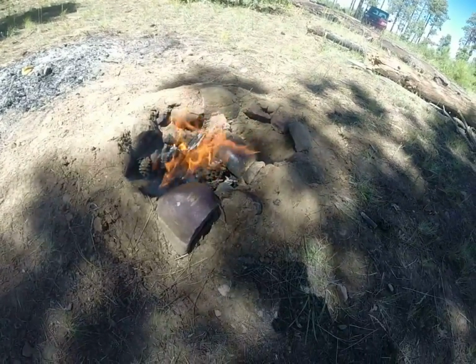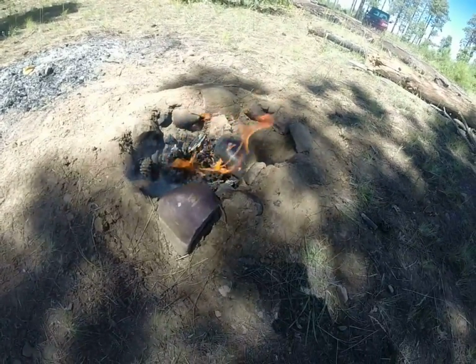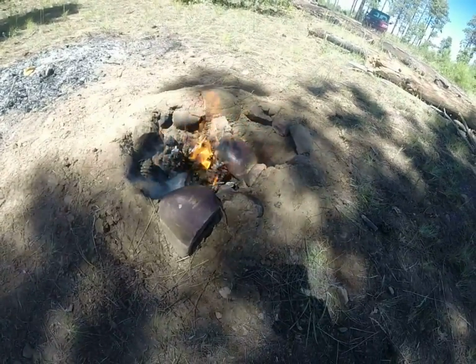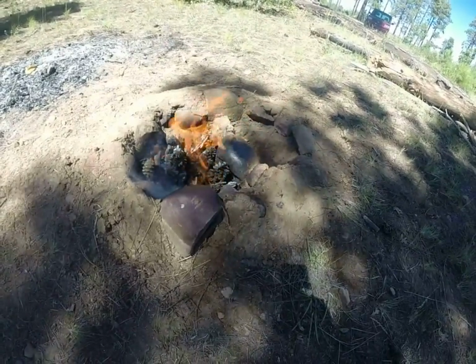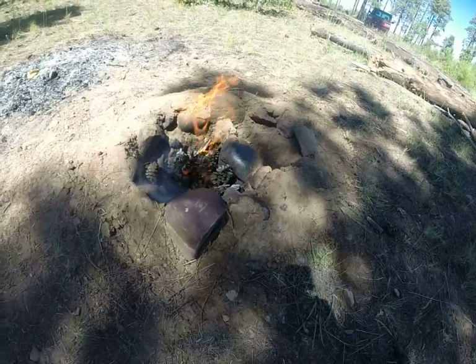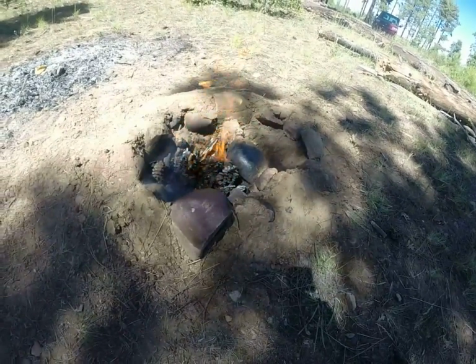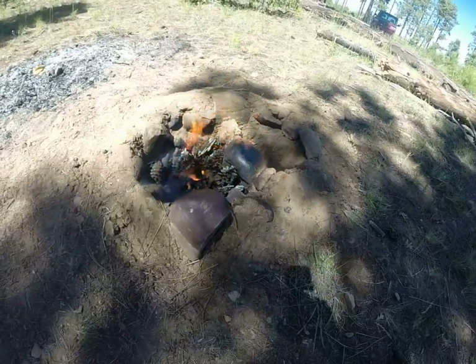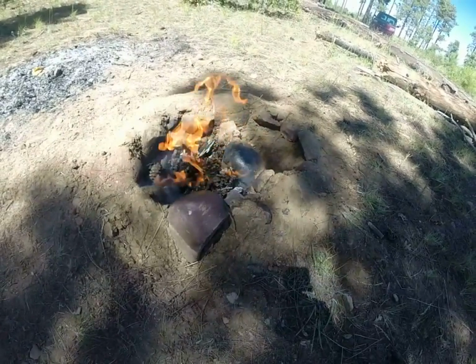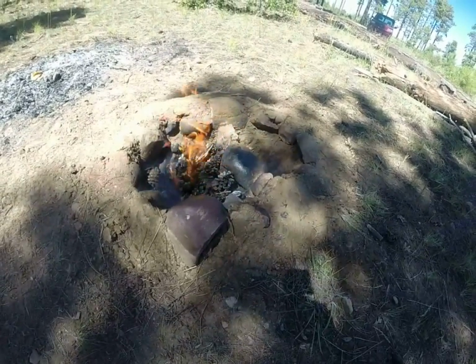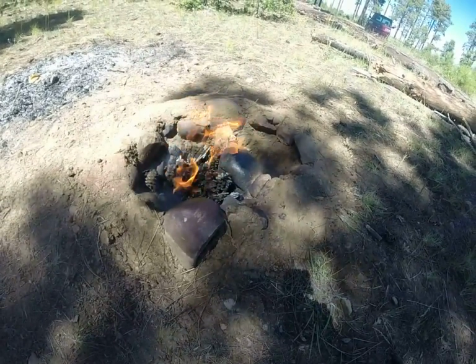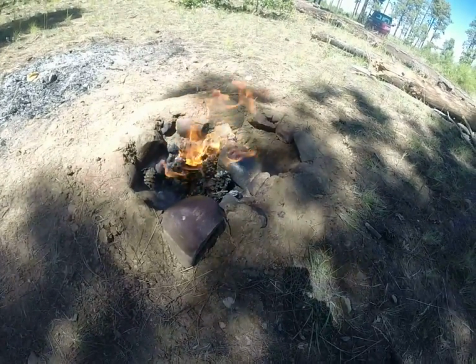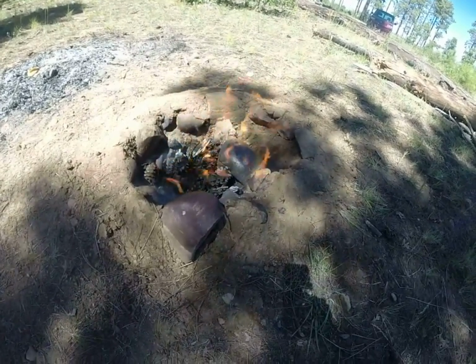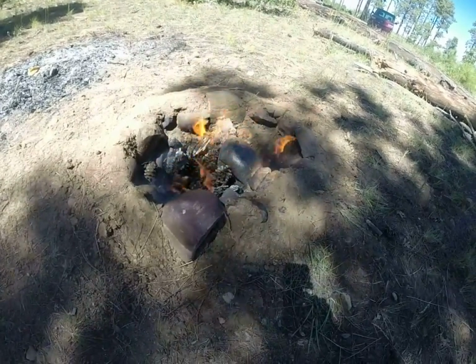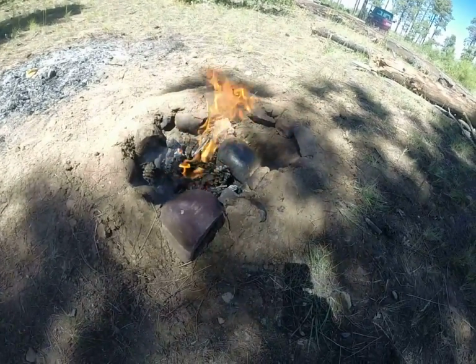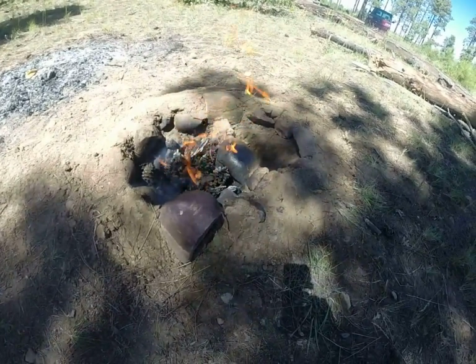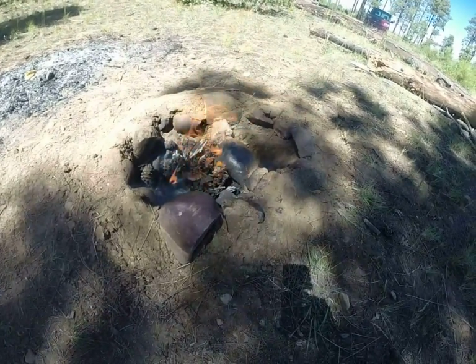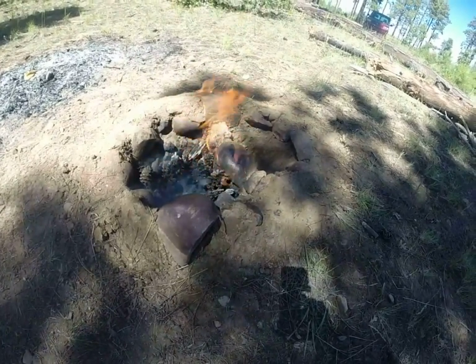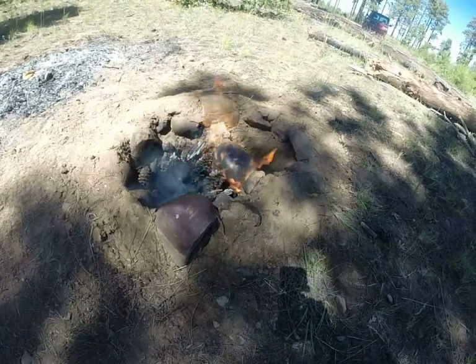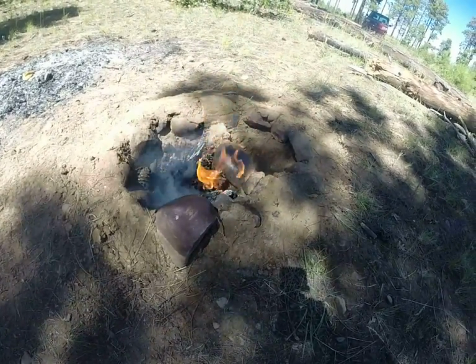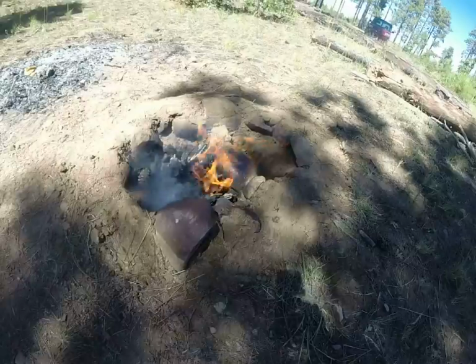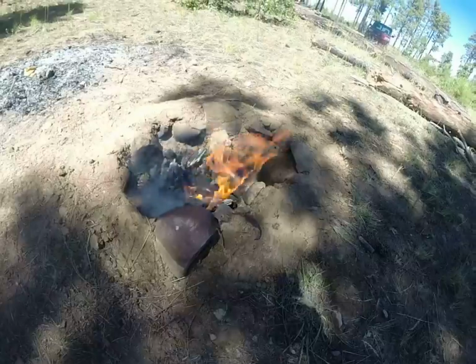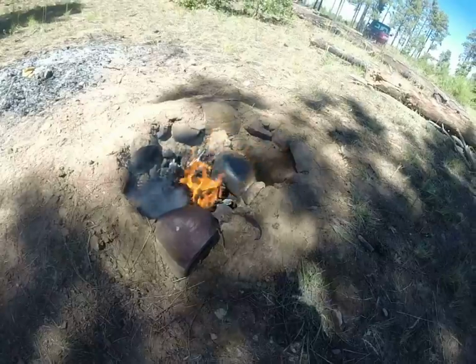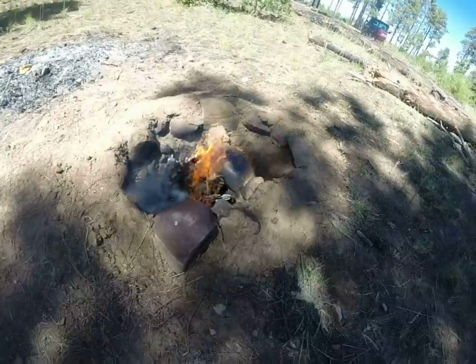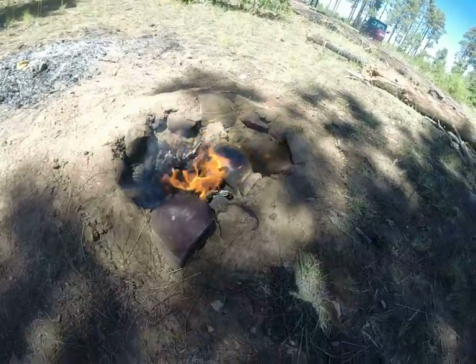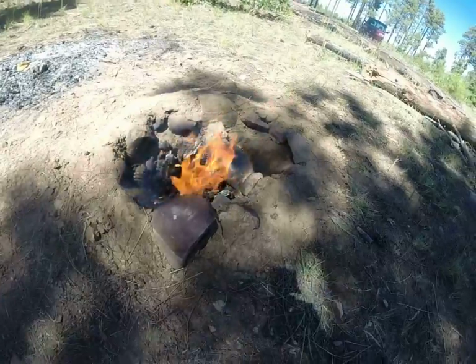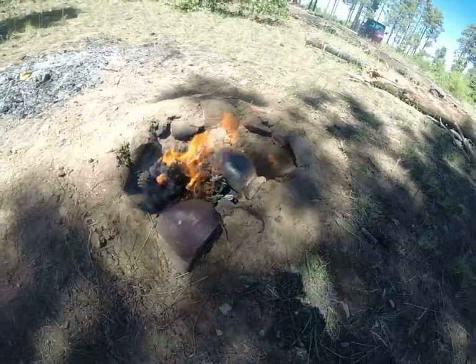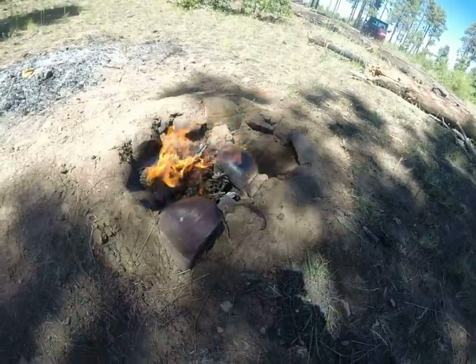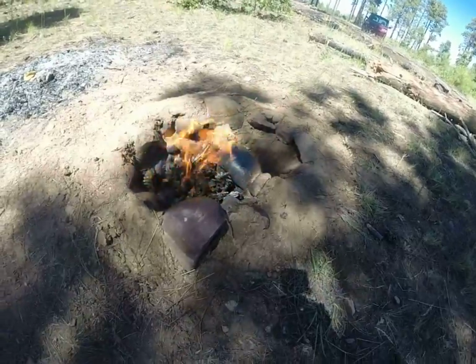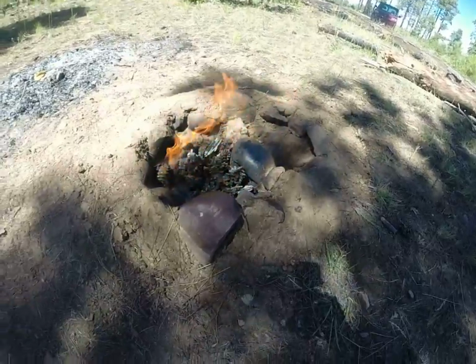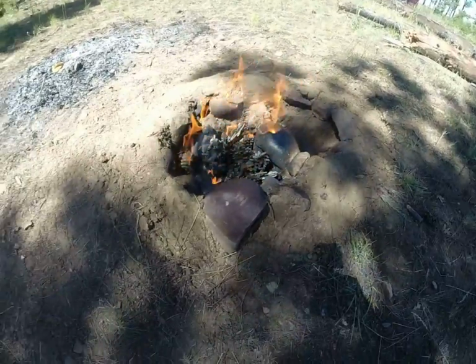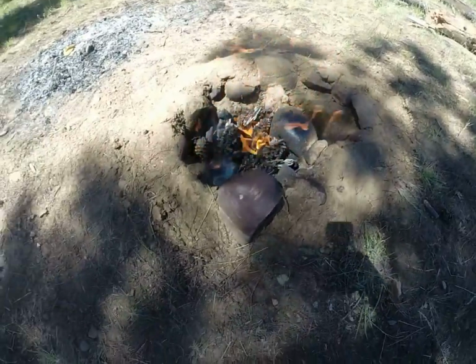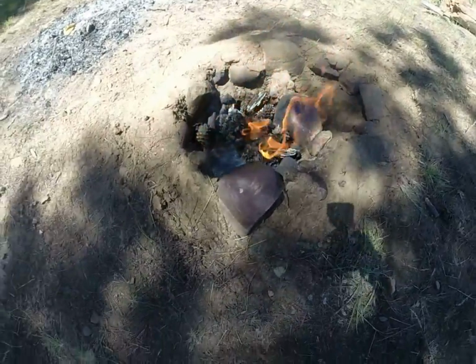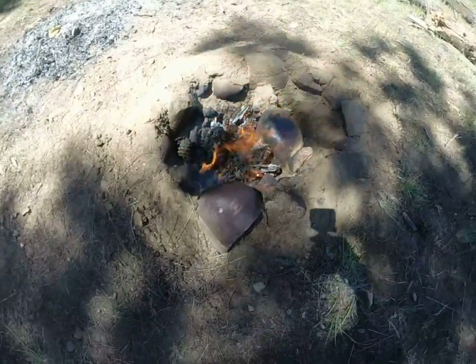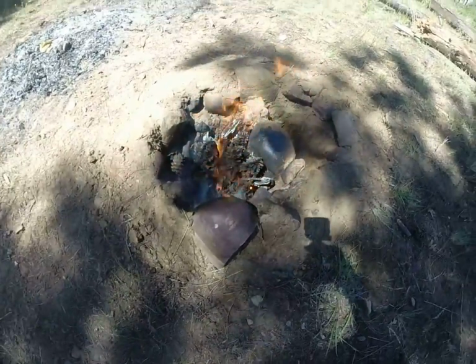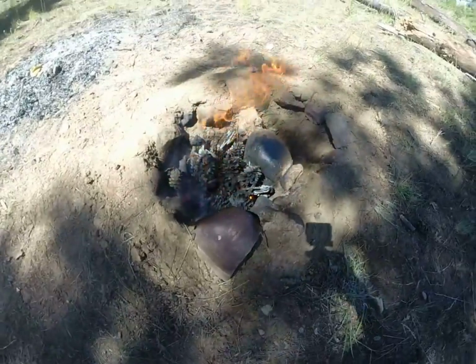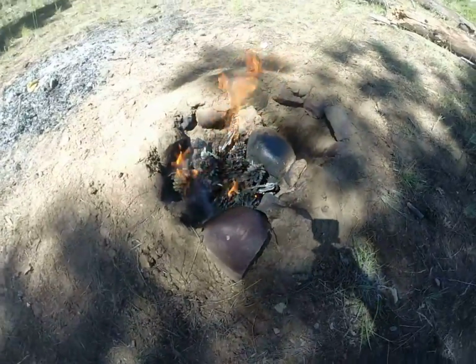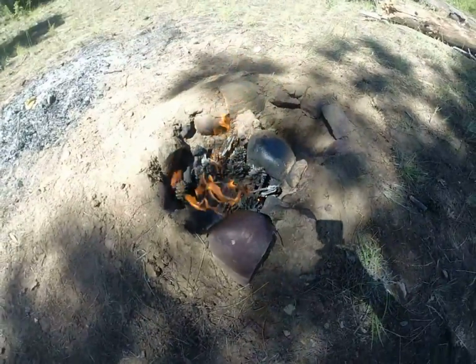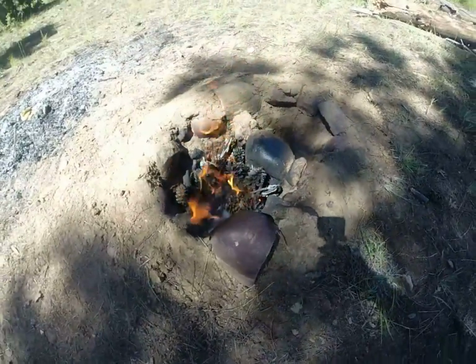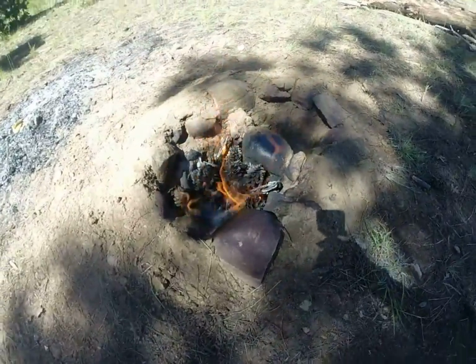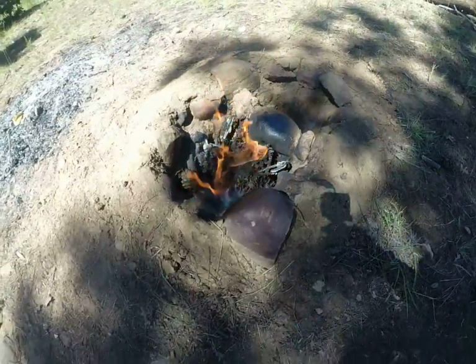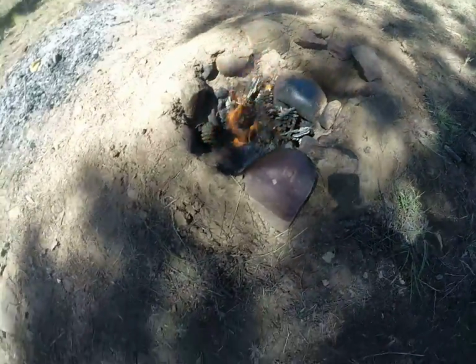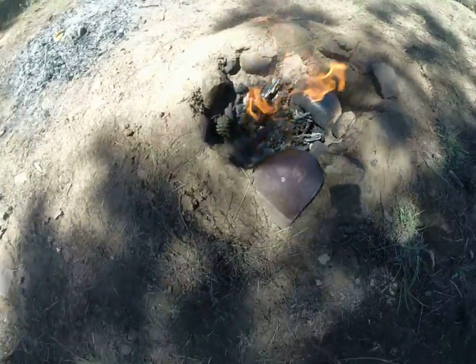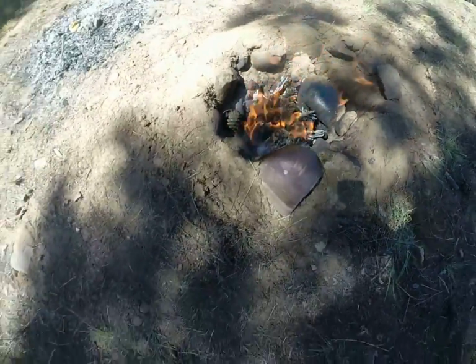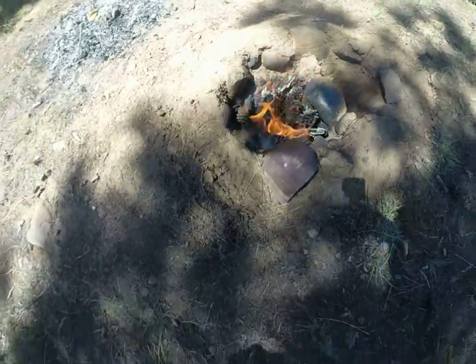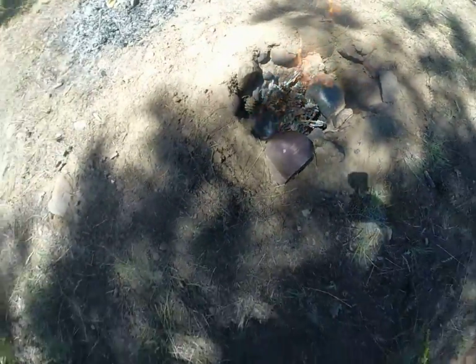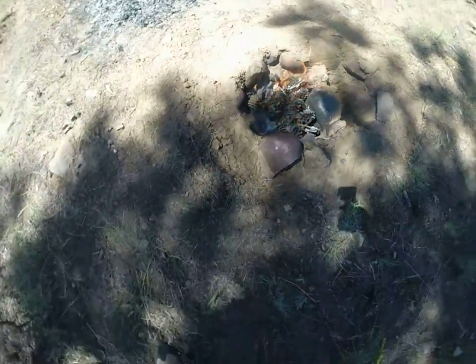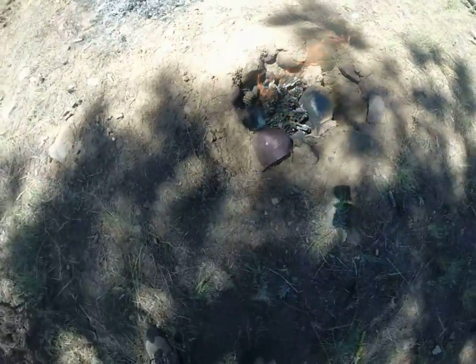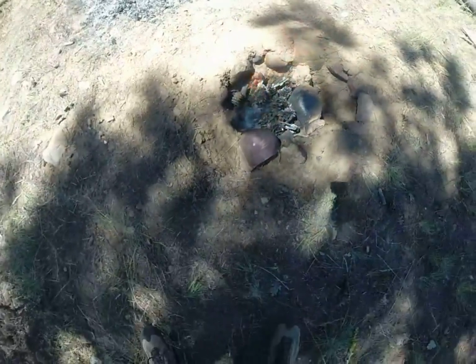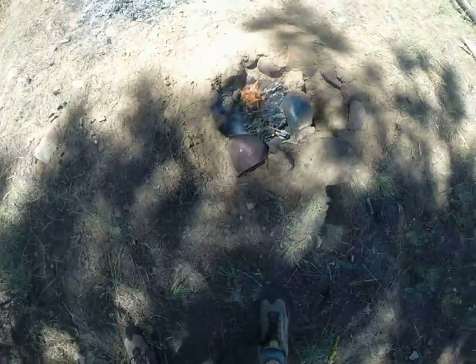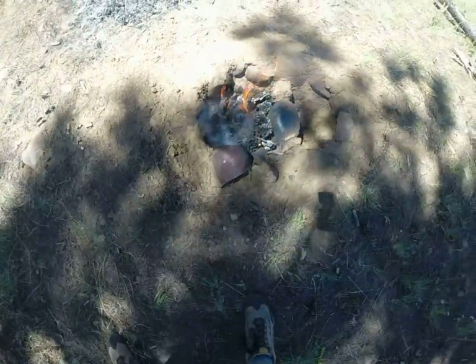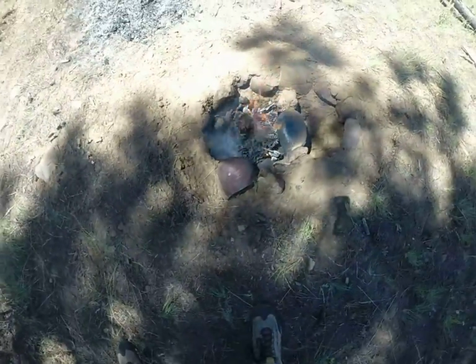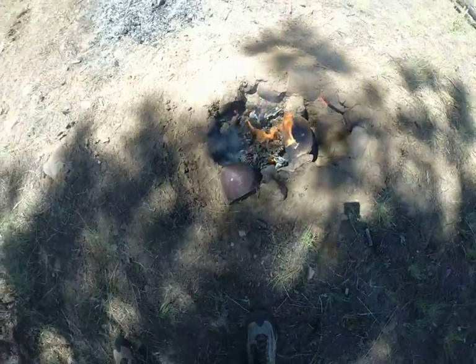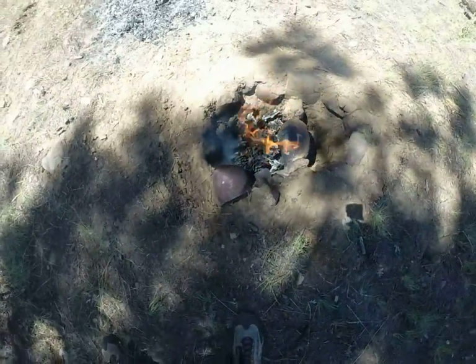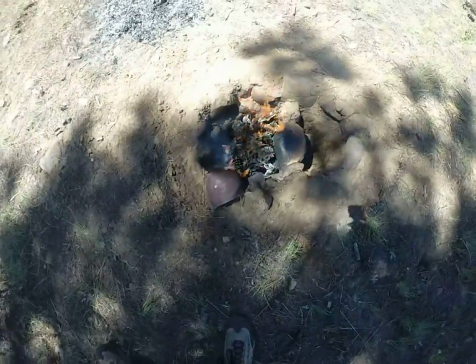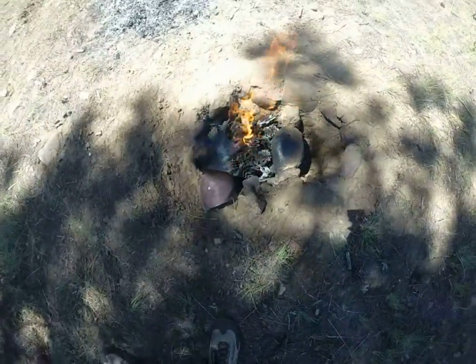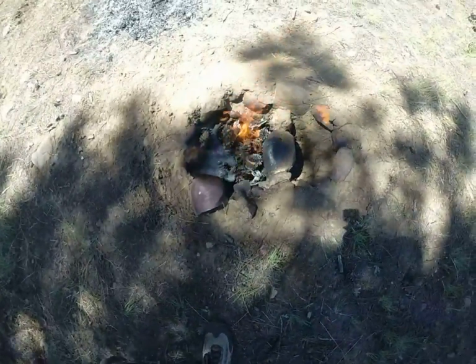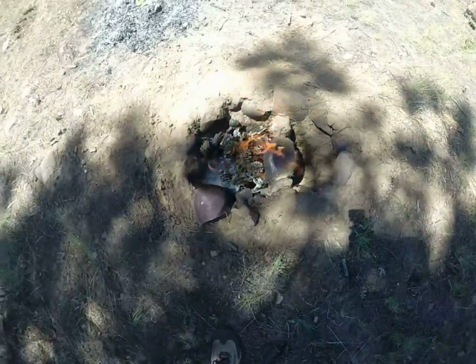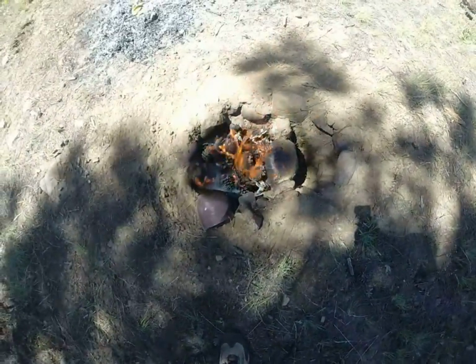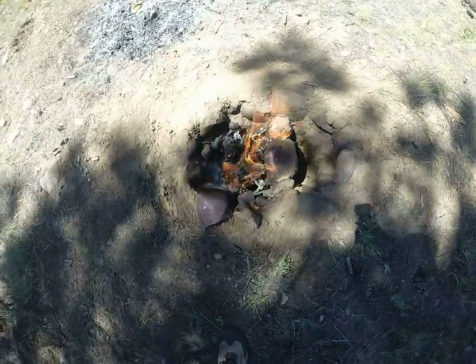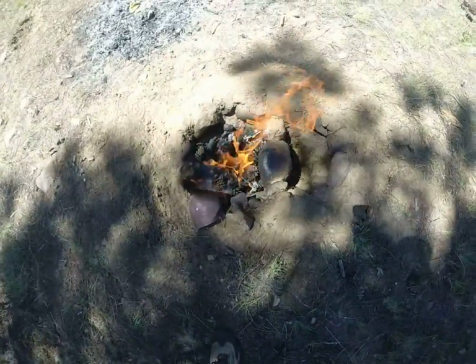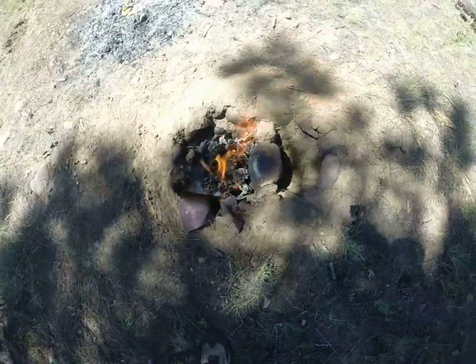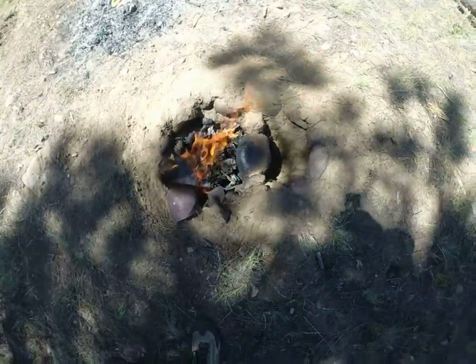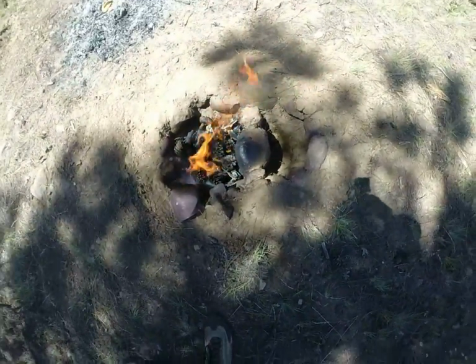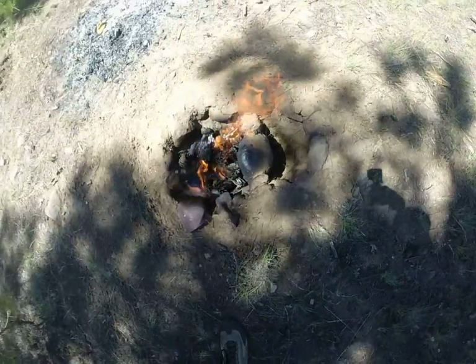They seem to burn really slow and I'm gonna be cooking on this in a little bit. So I'll probably just keep piling pine cones in, maybe a few small pieces of wood.